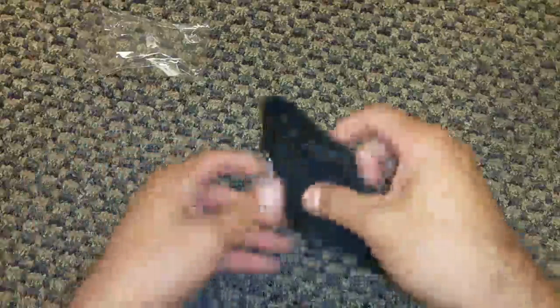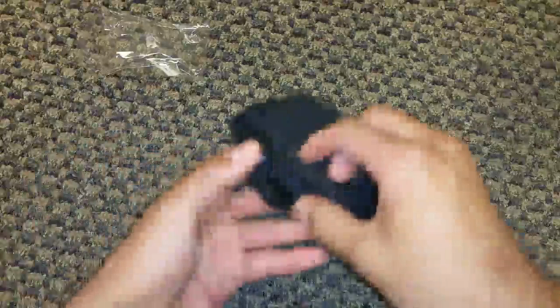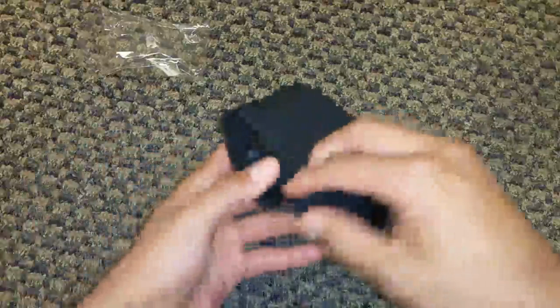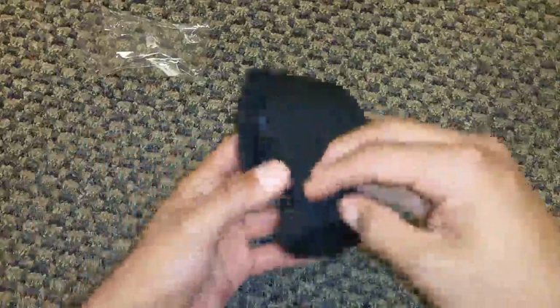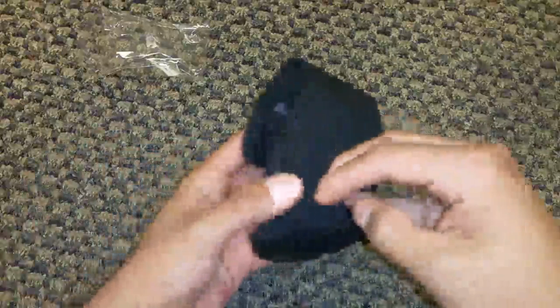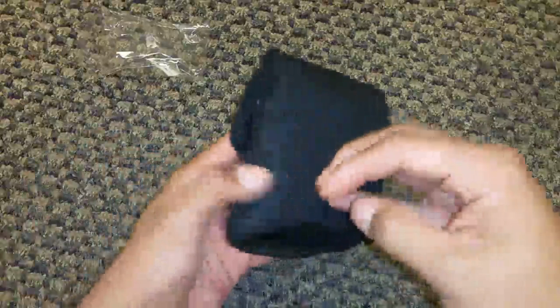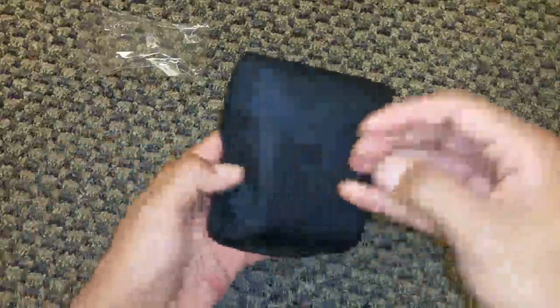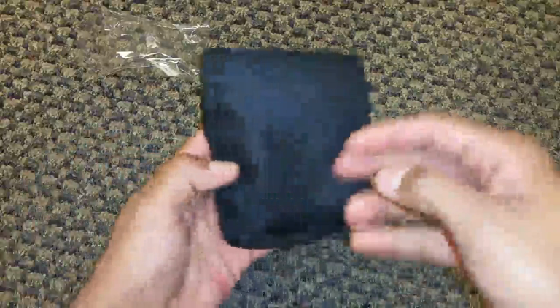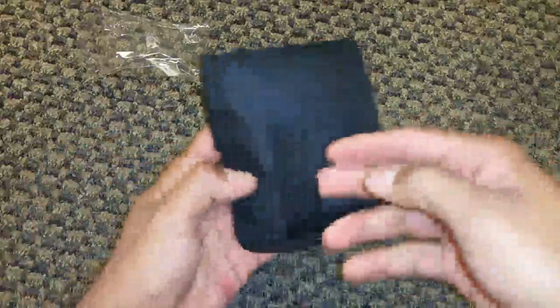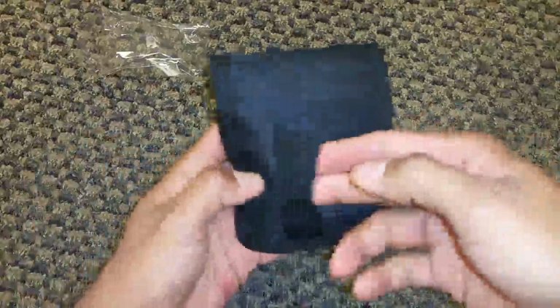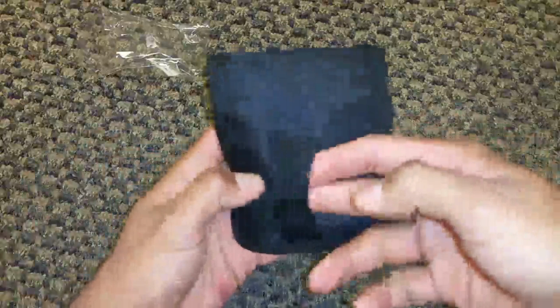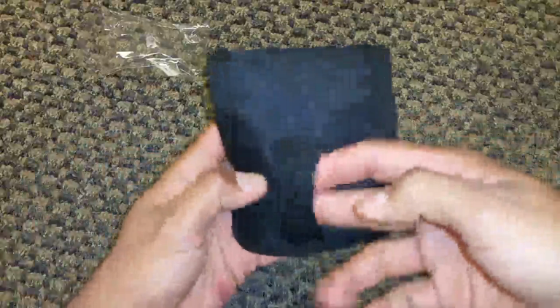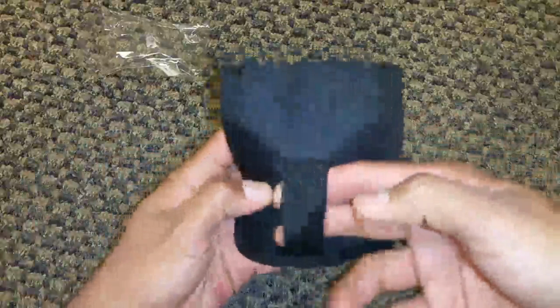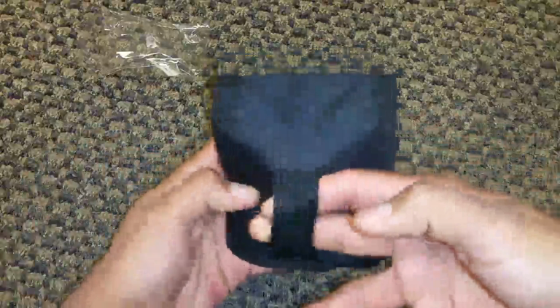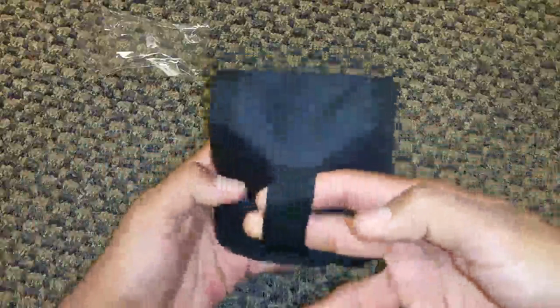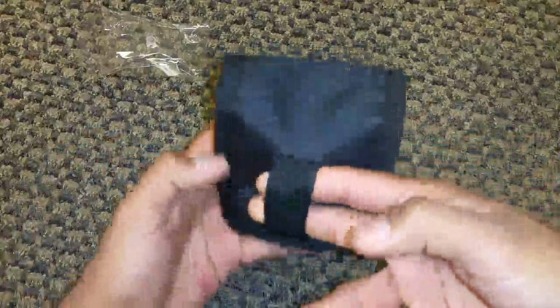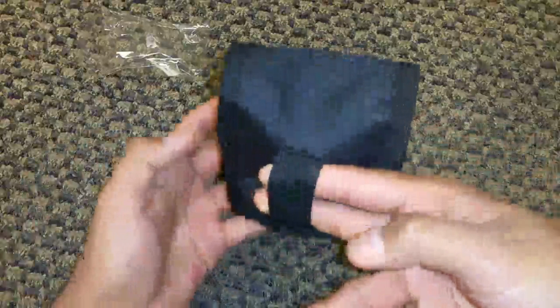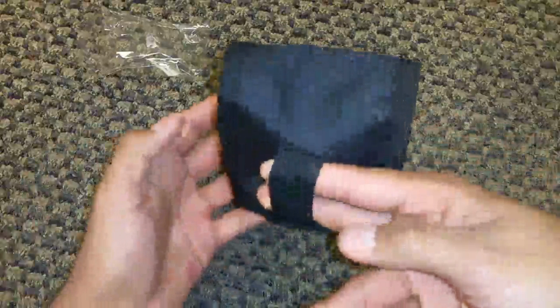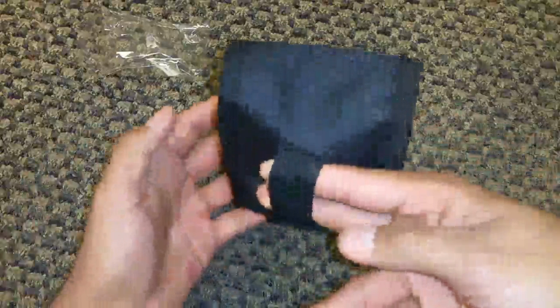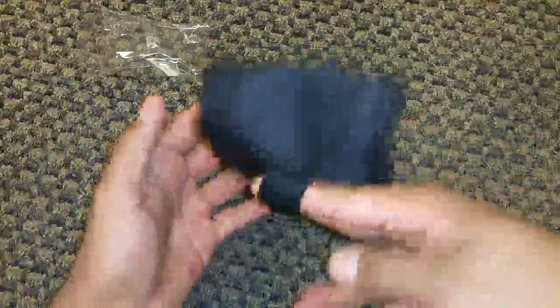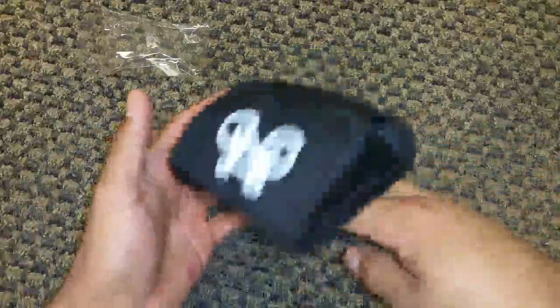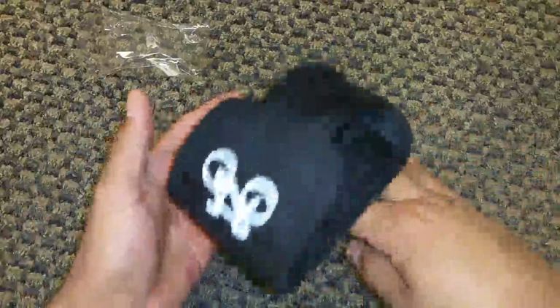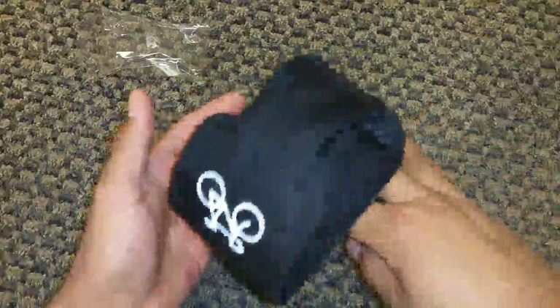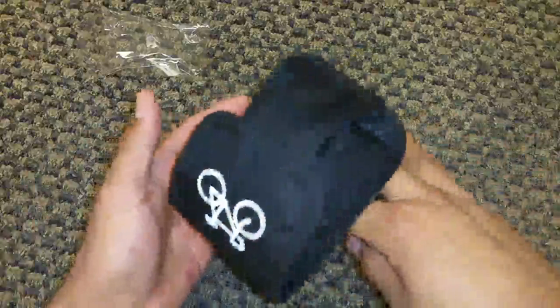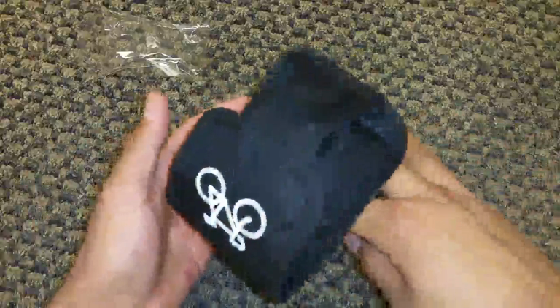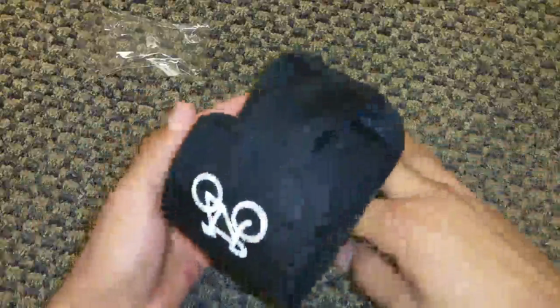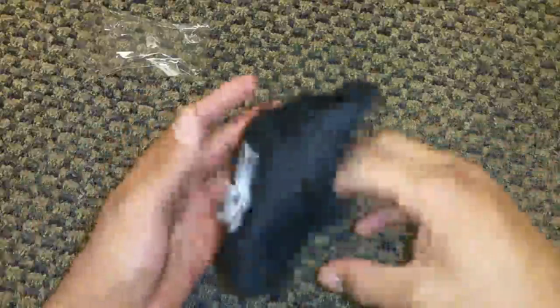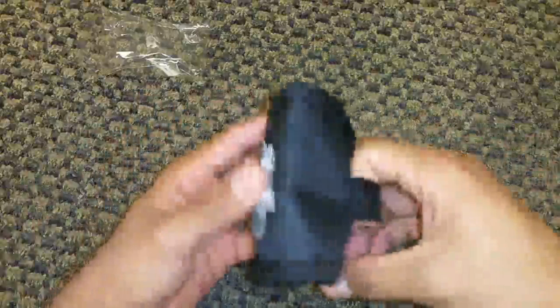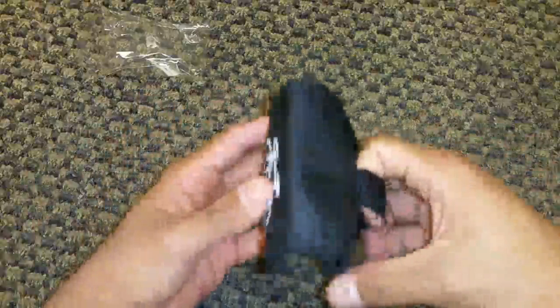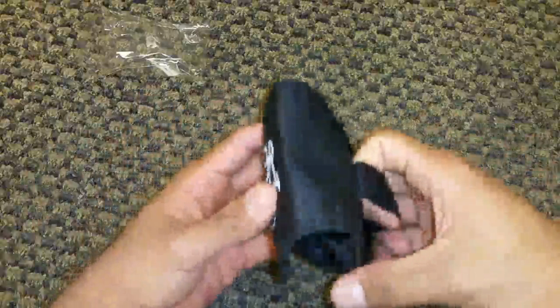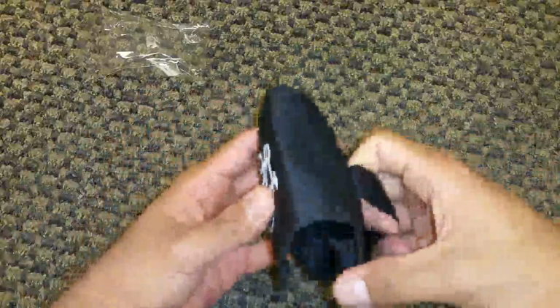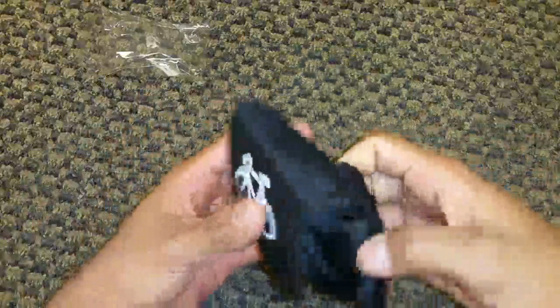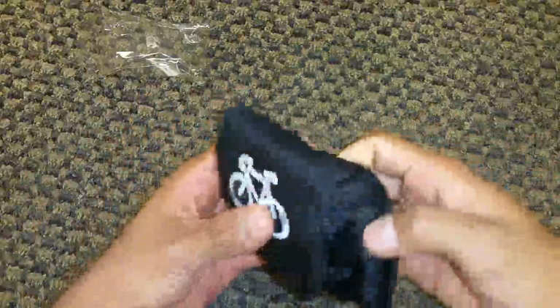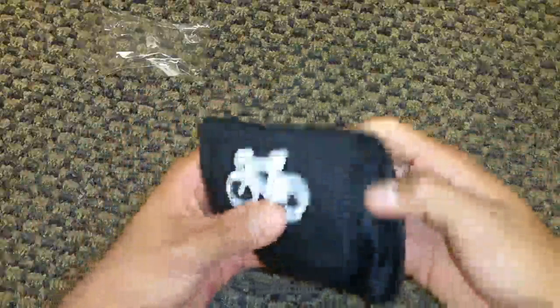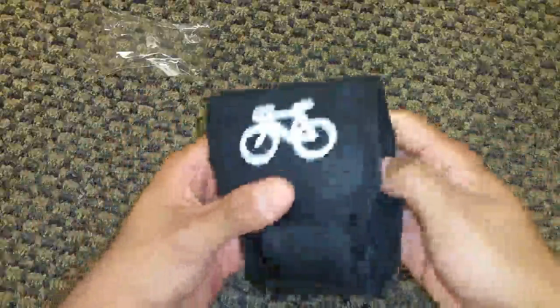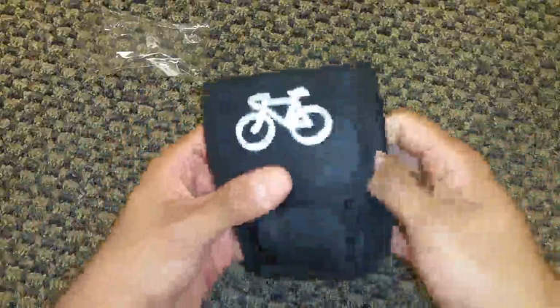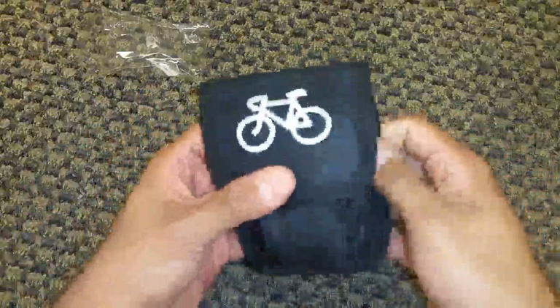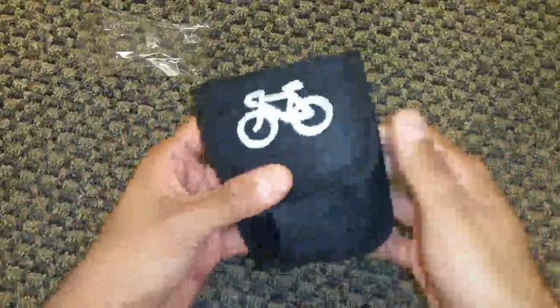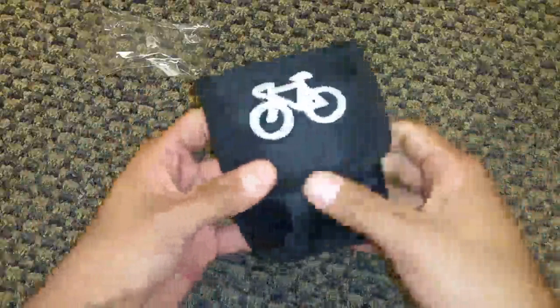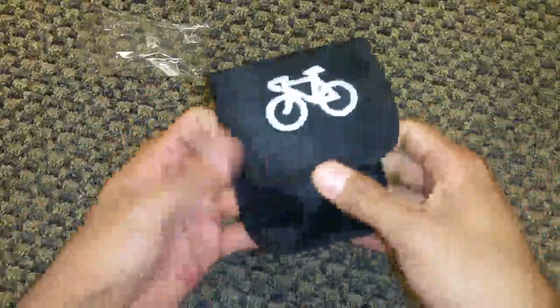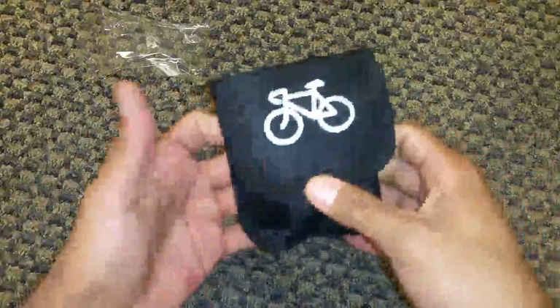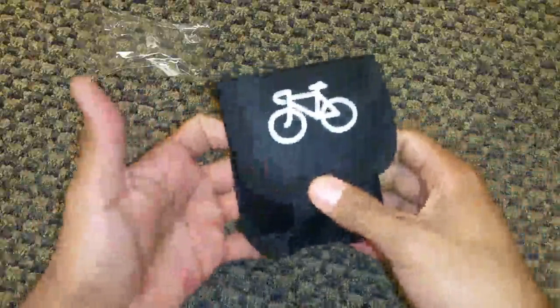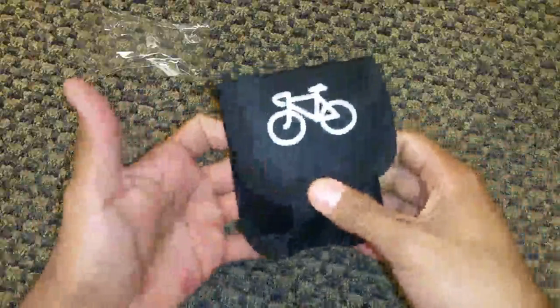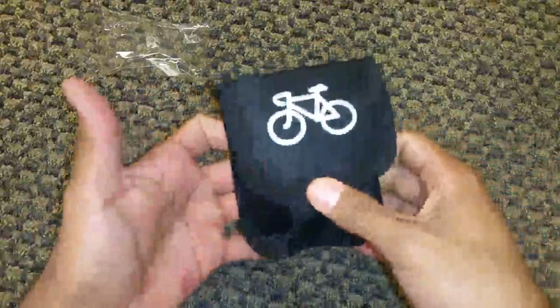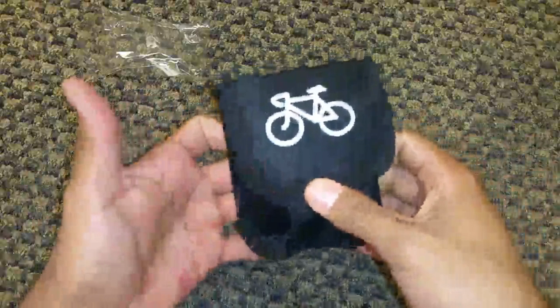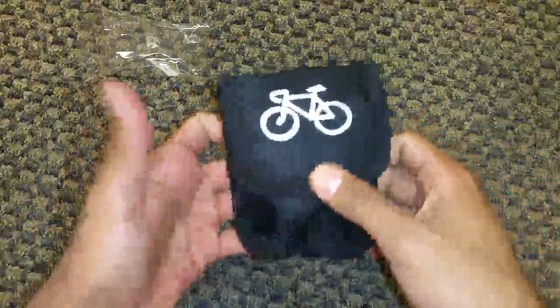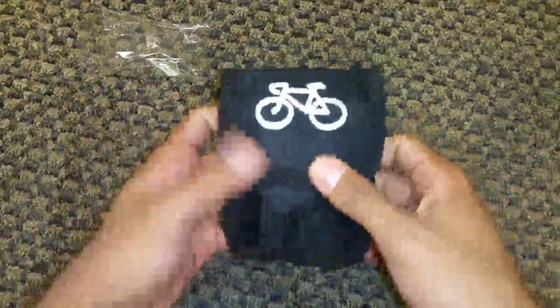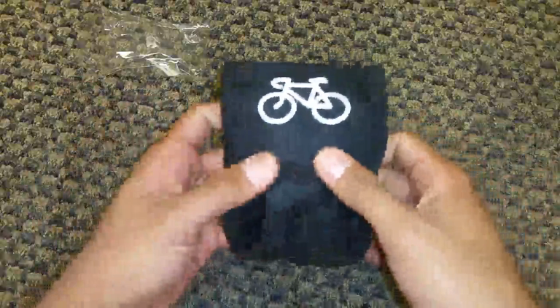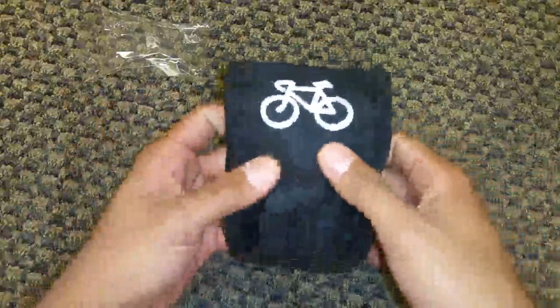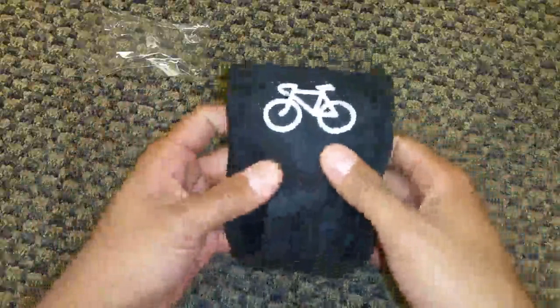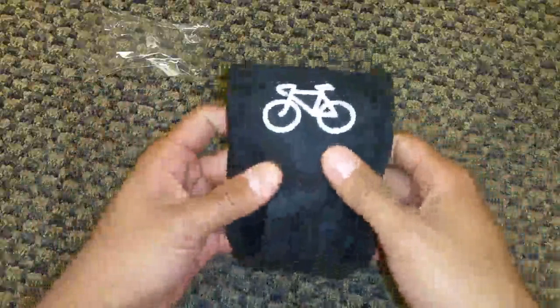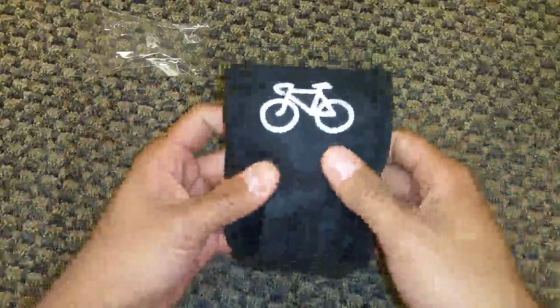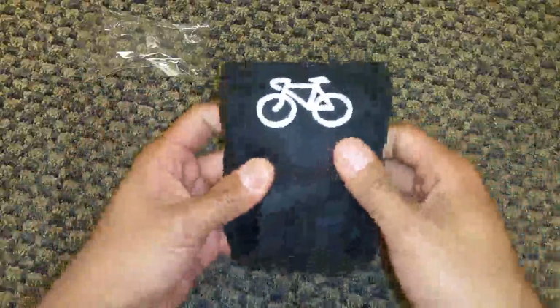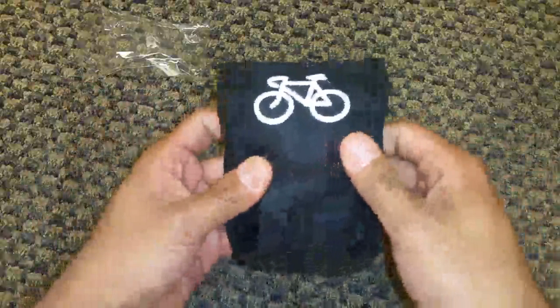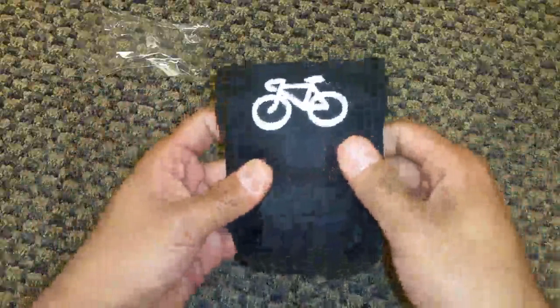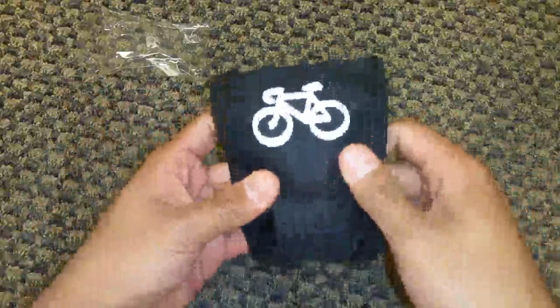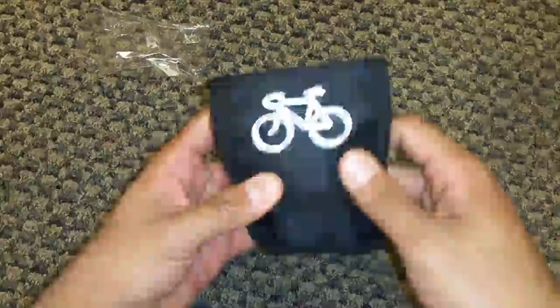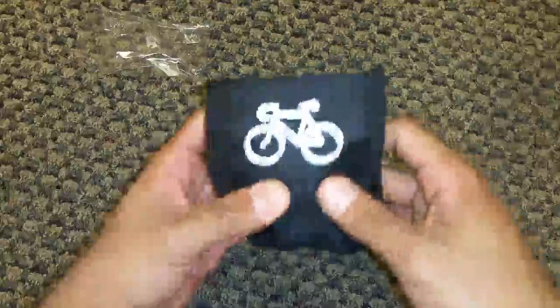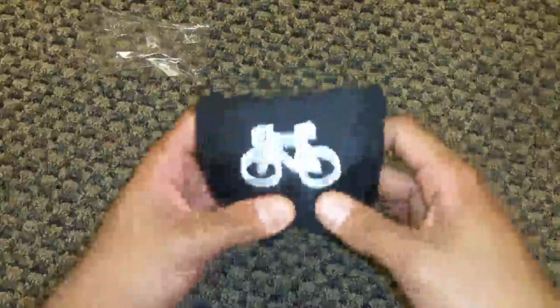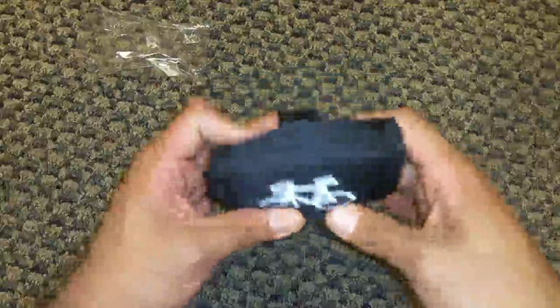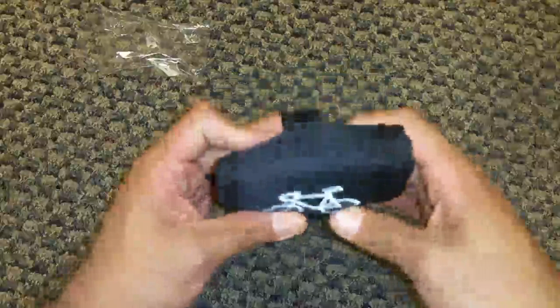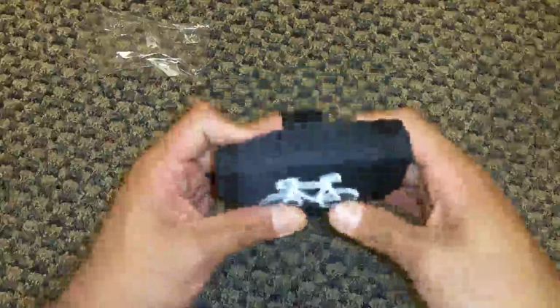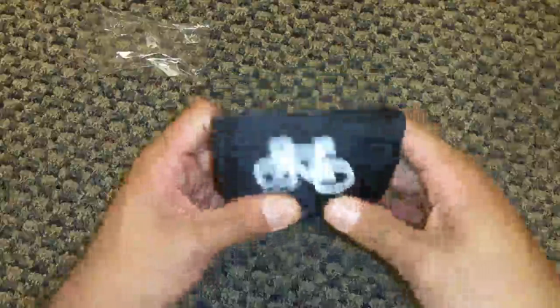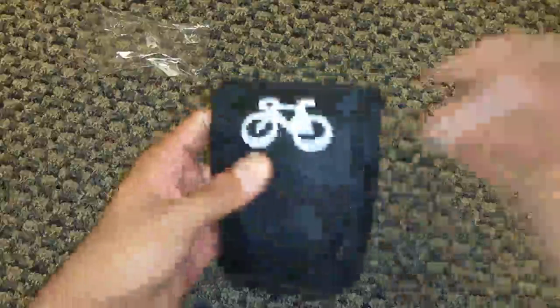It does have a little hook right there so you can hook it to your bike, your bags, or anywhere that's nicely and easily accessible.